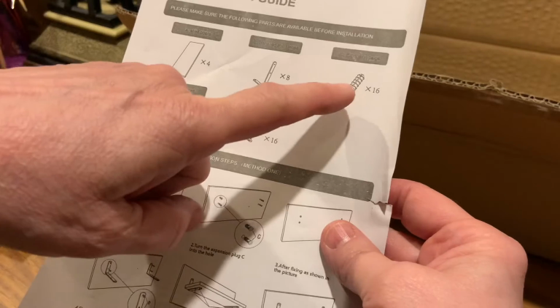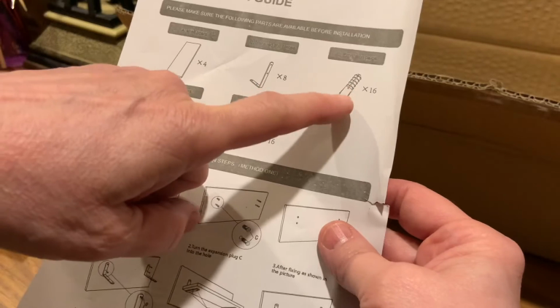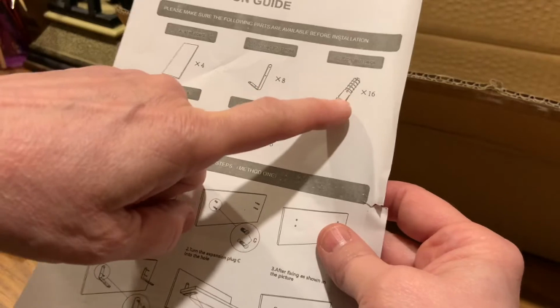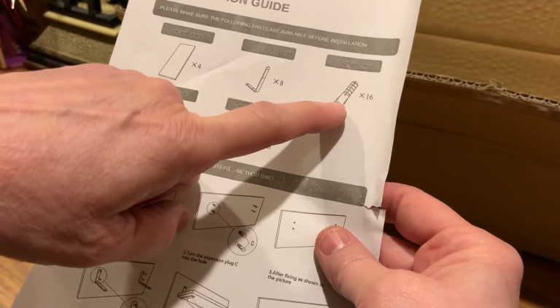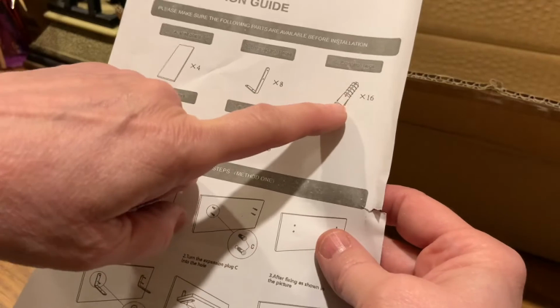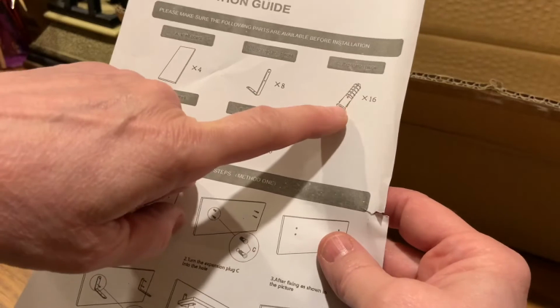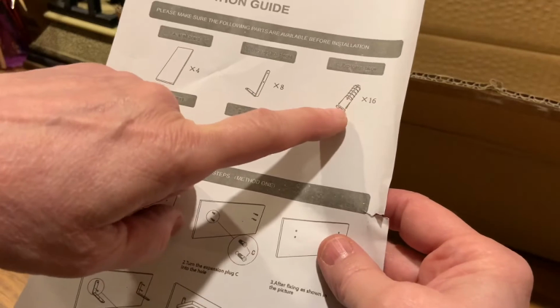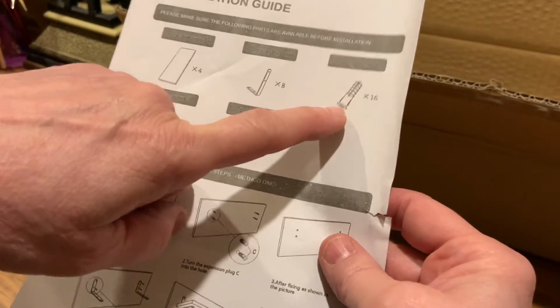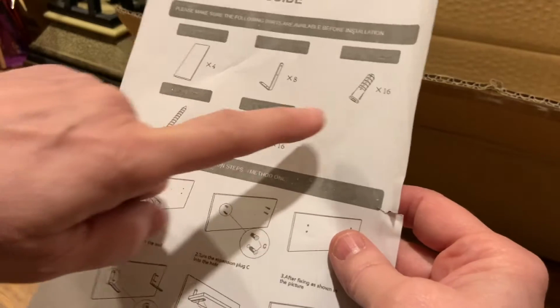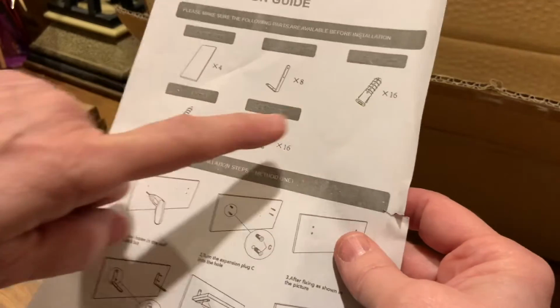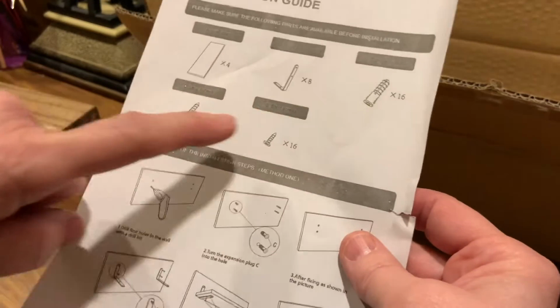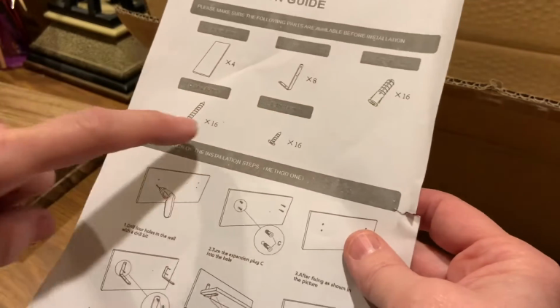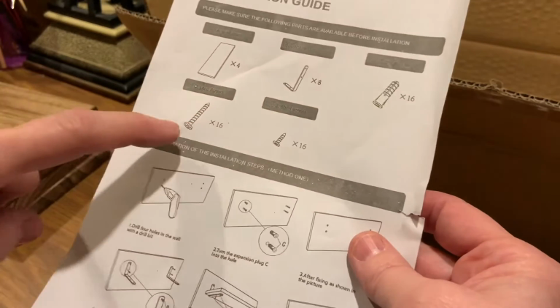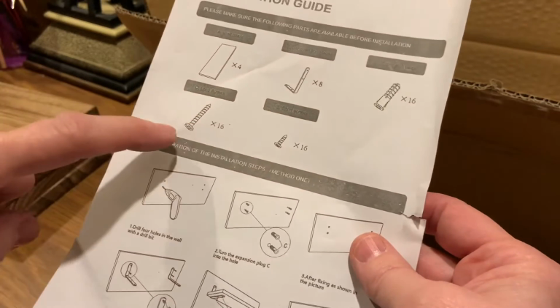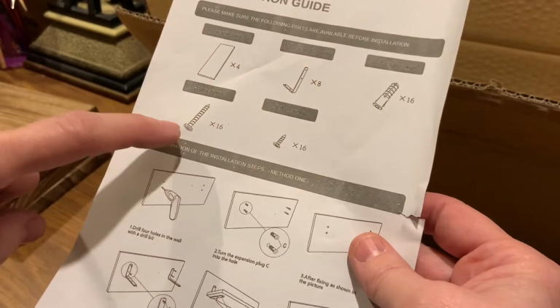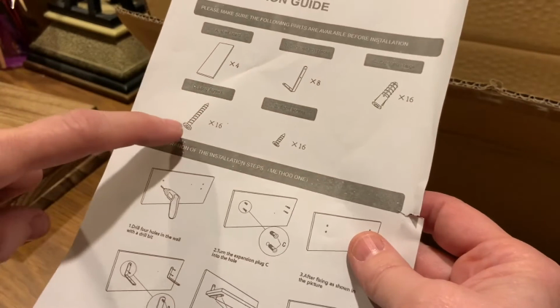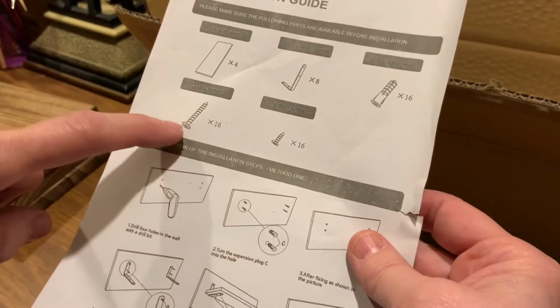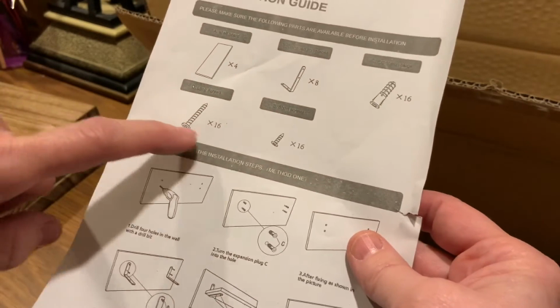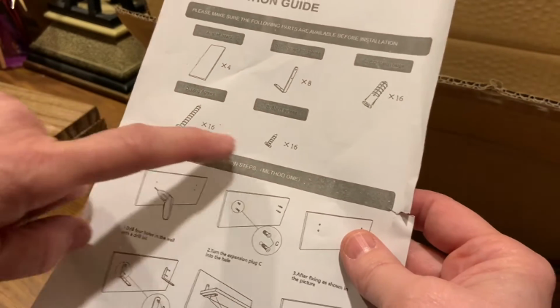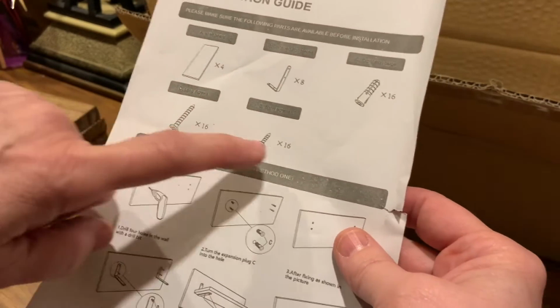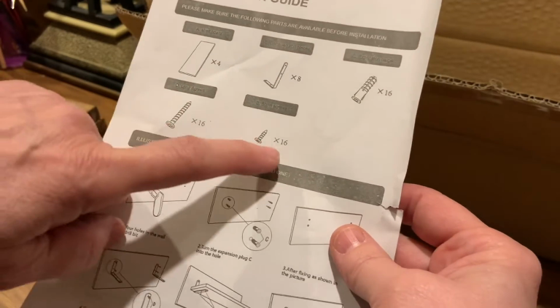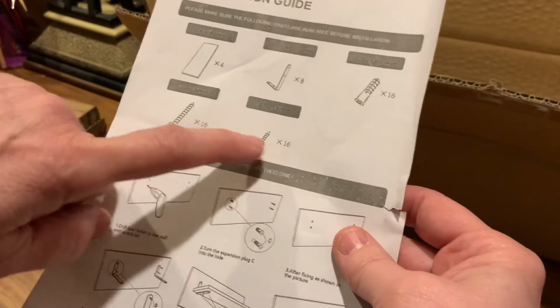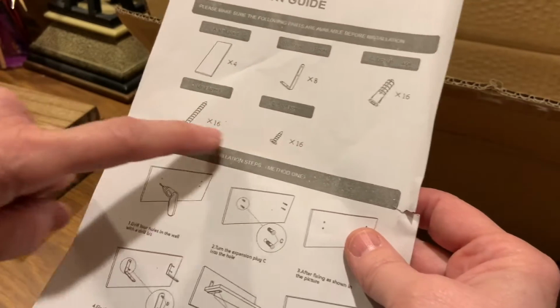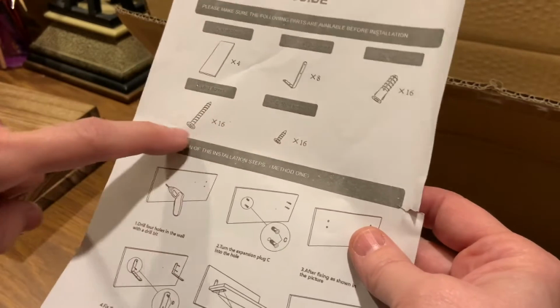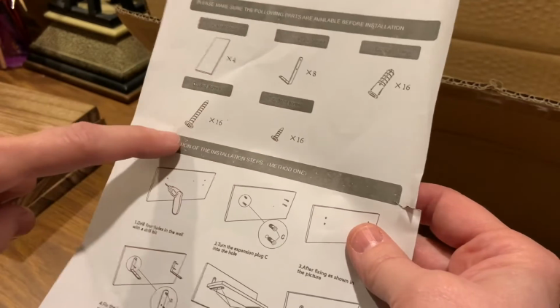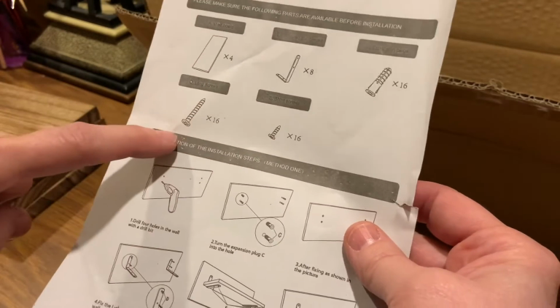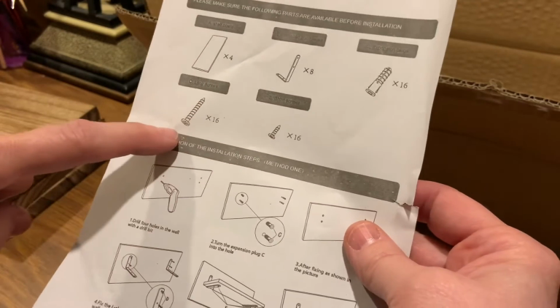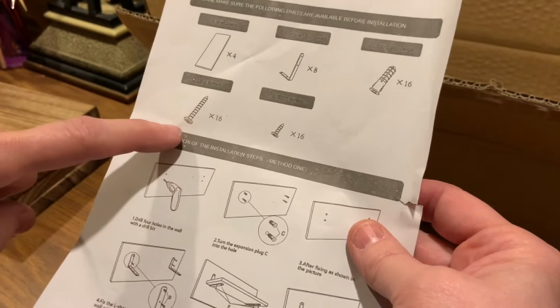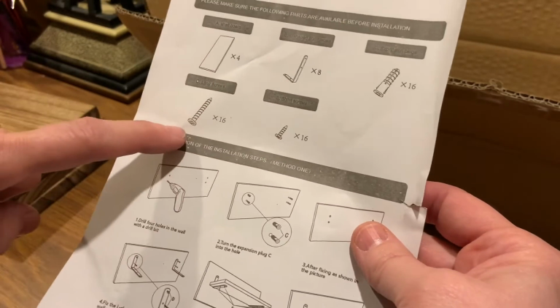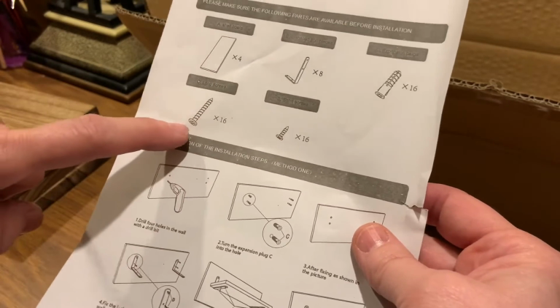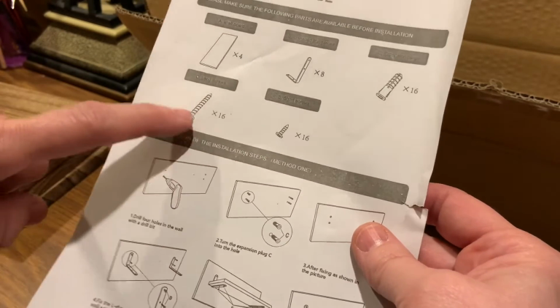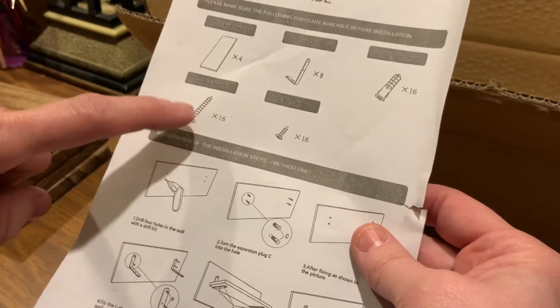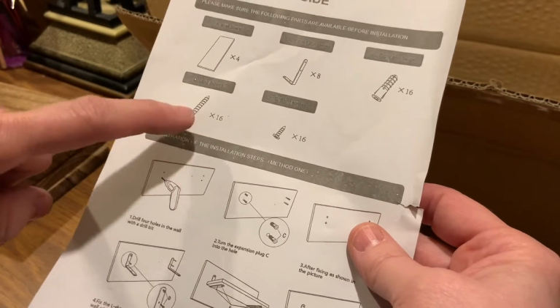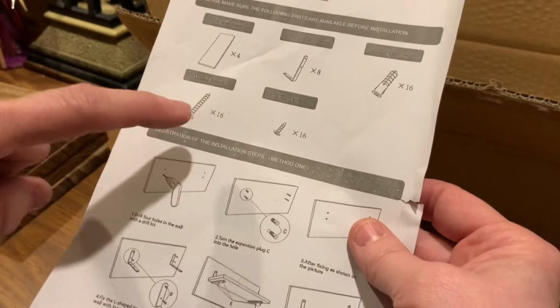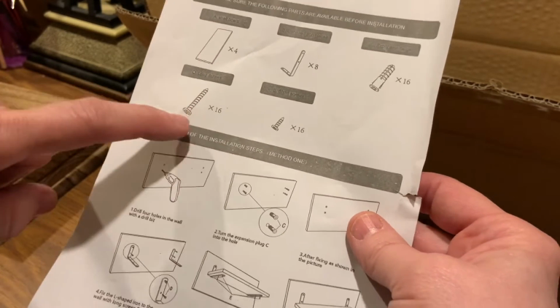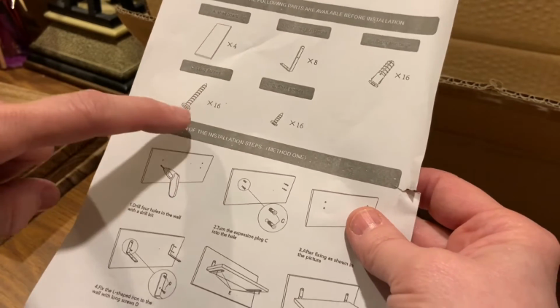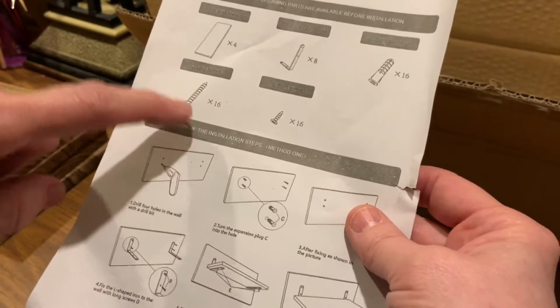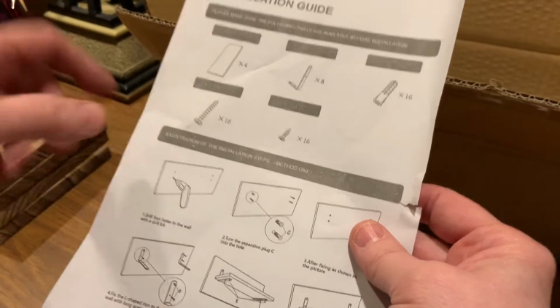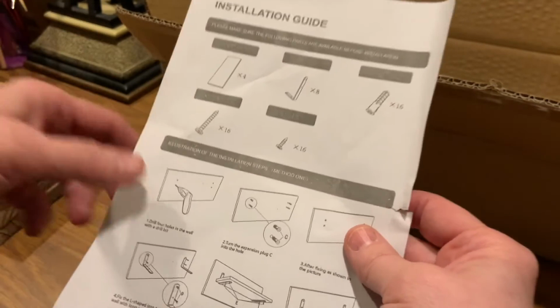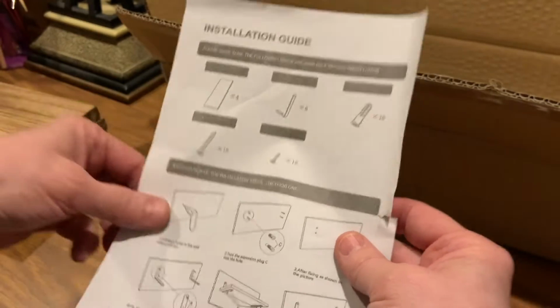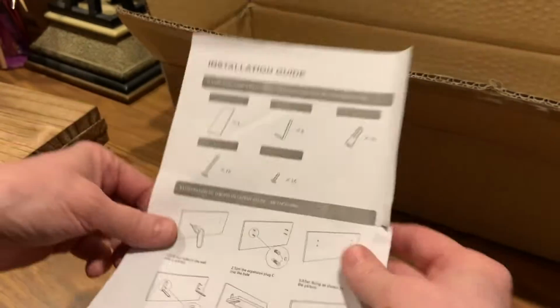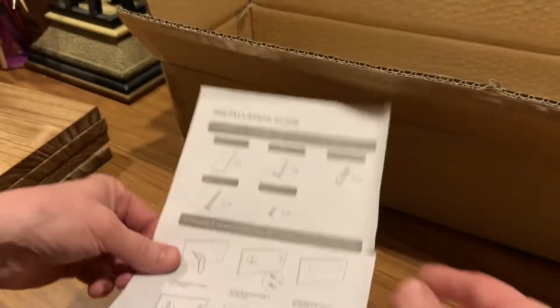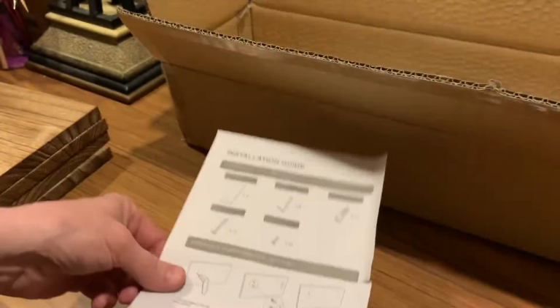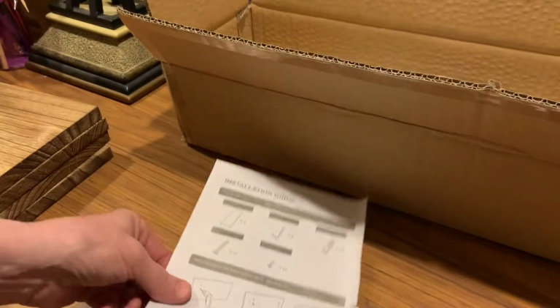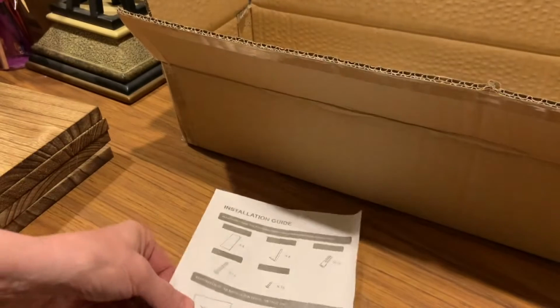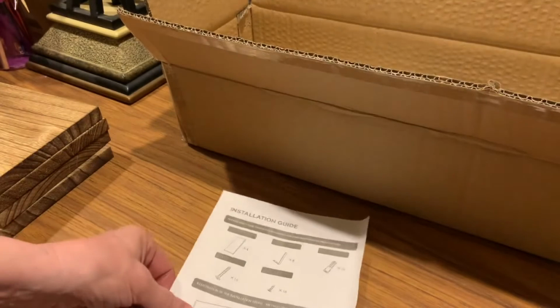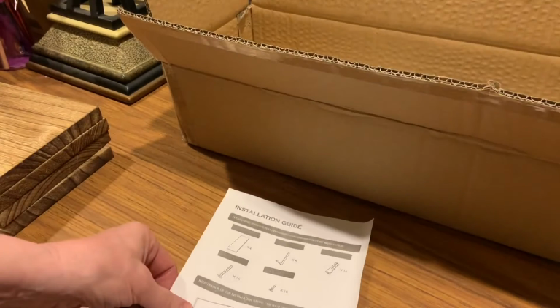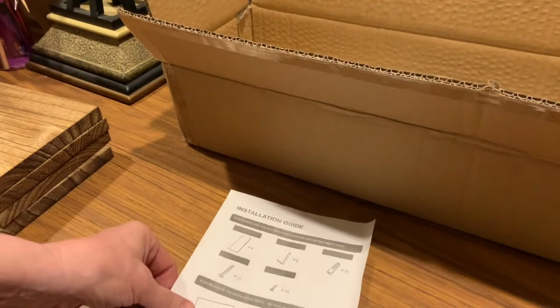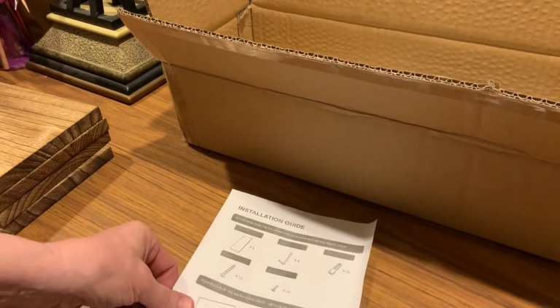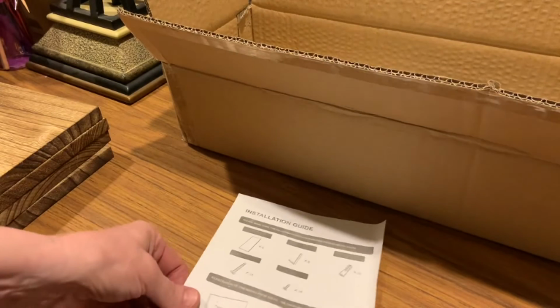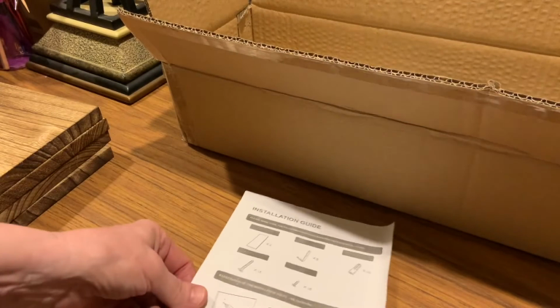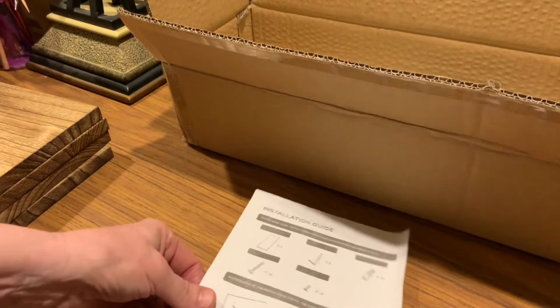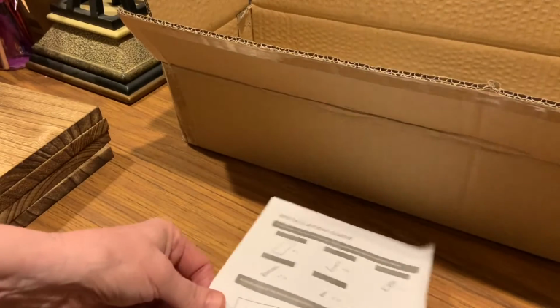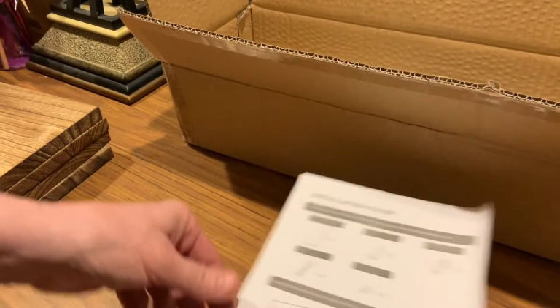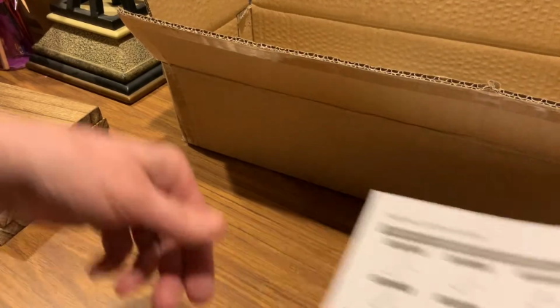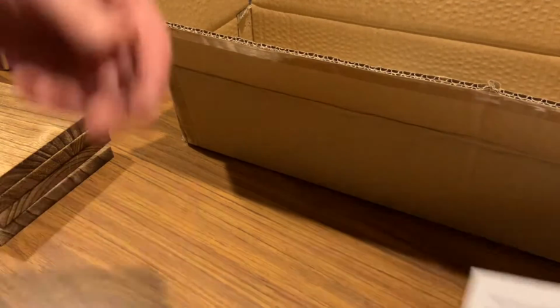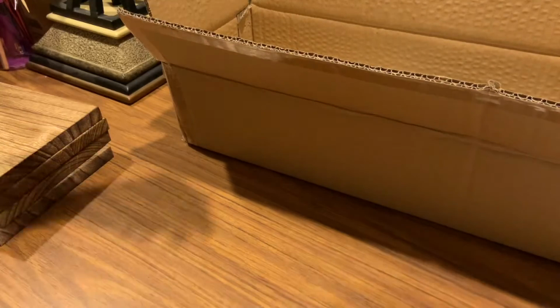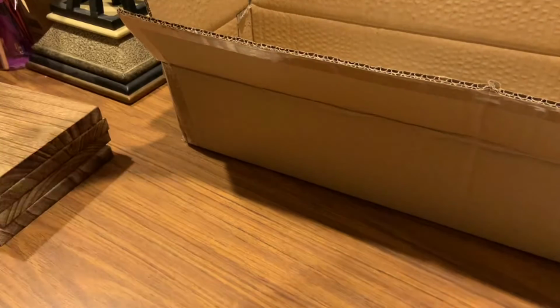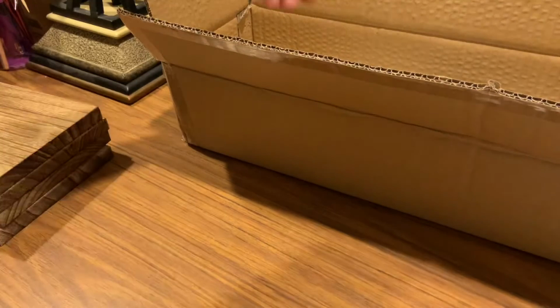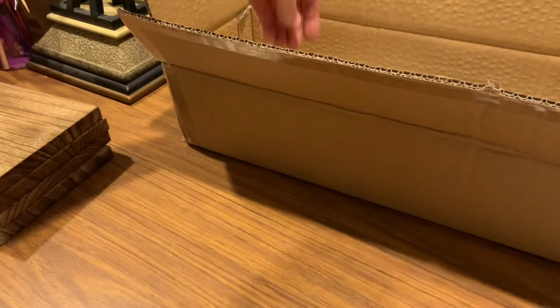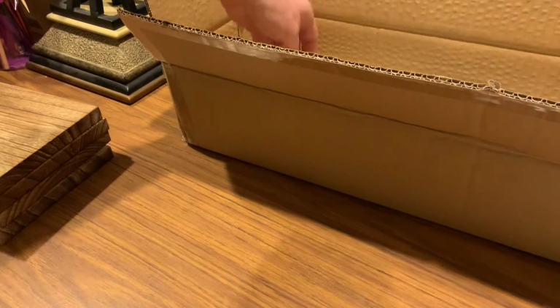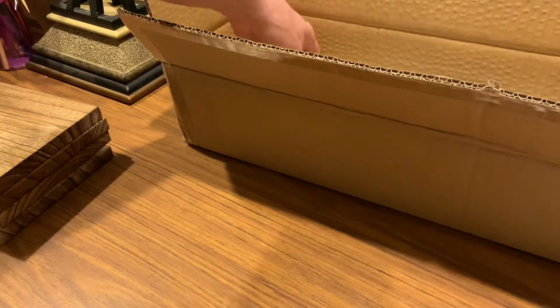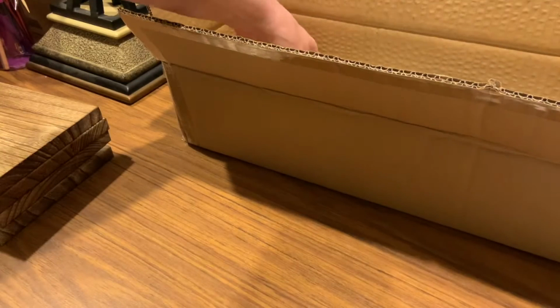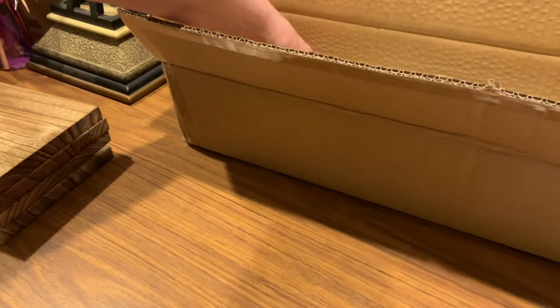This is a plastic piece that goes in the wall, and there are two different sizes of screws. Obviously there's a reason for the two different sizes — let me get them out first.